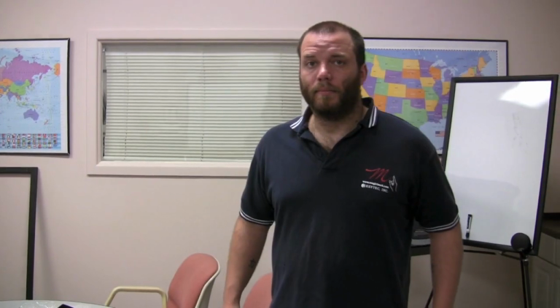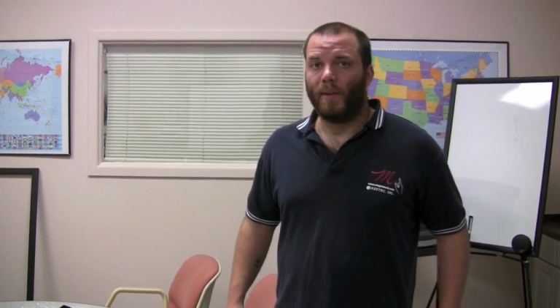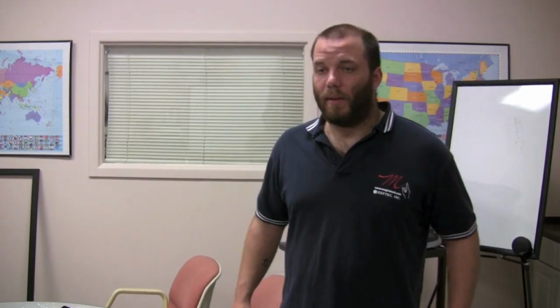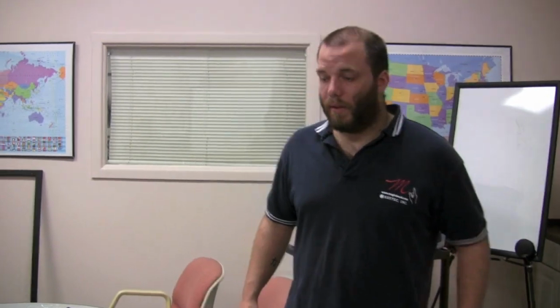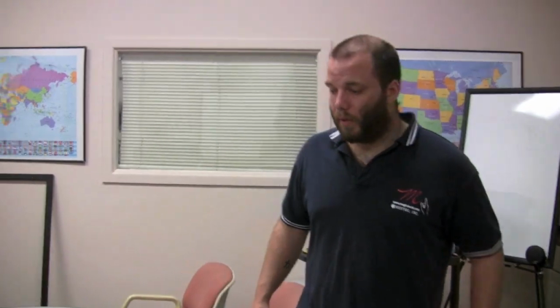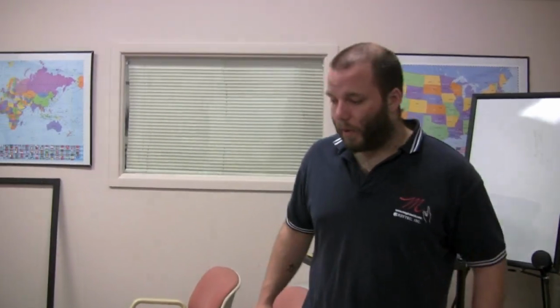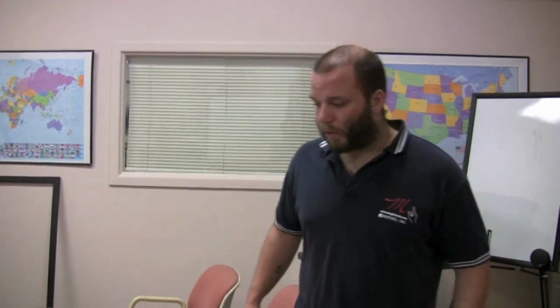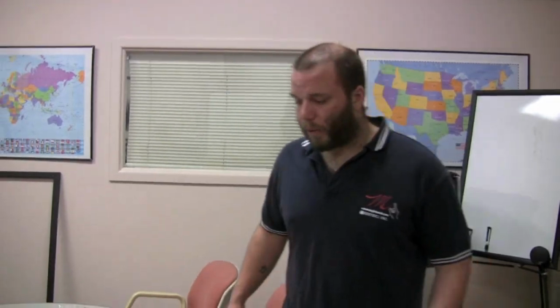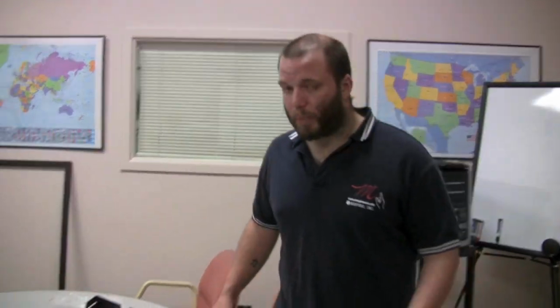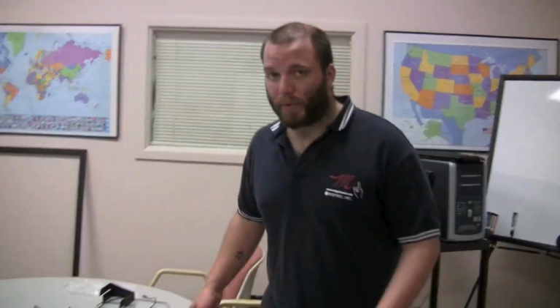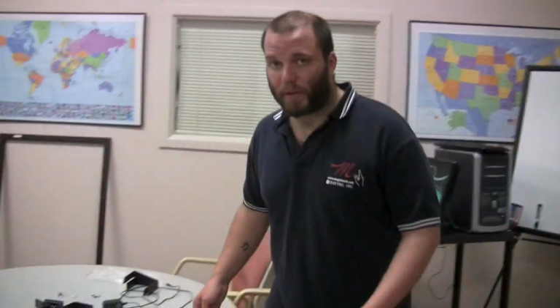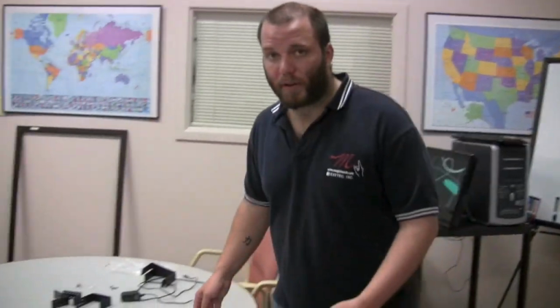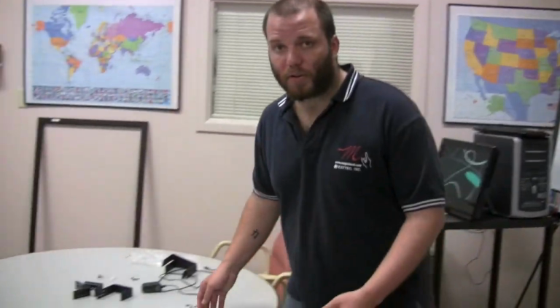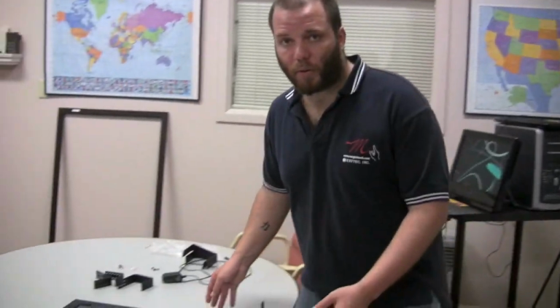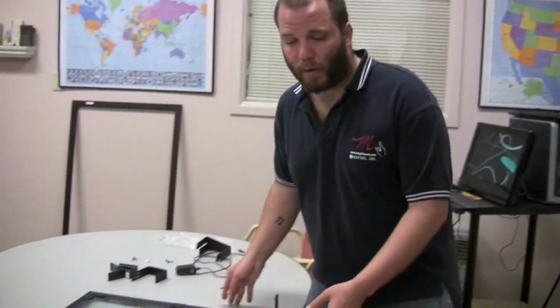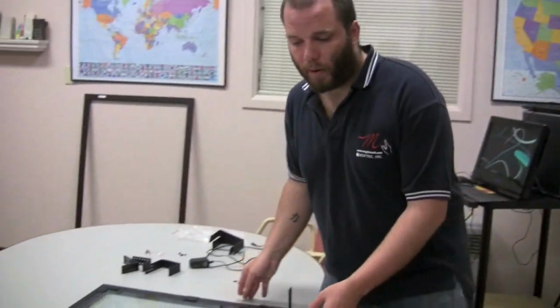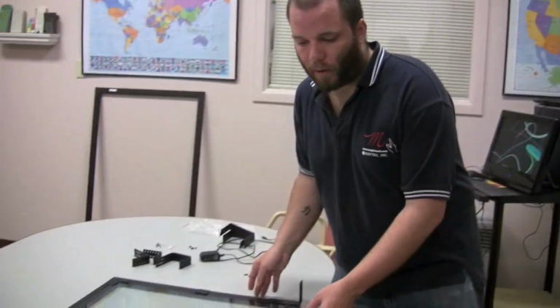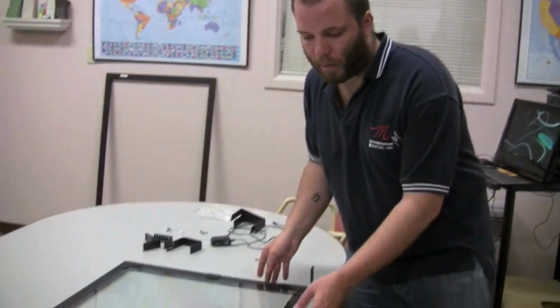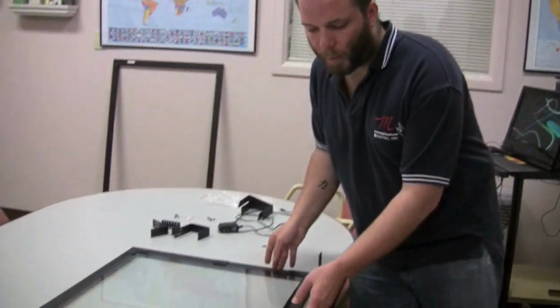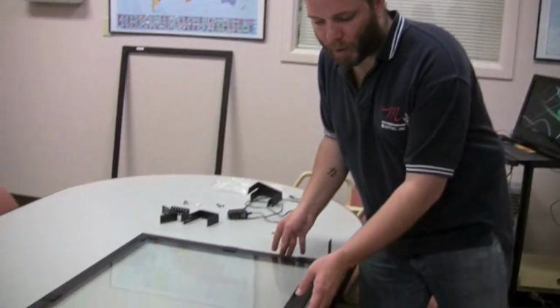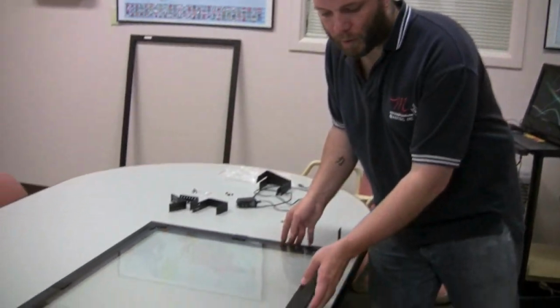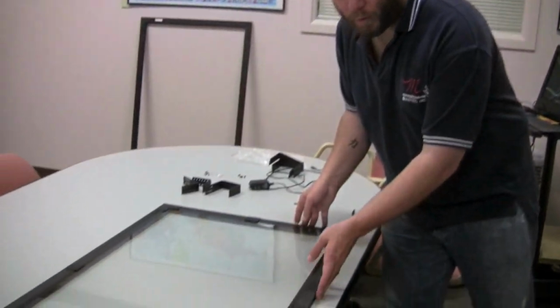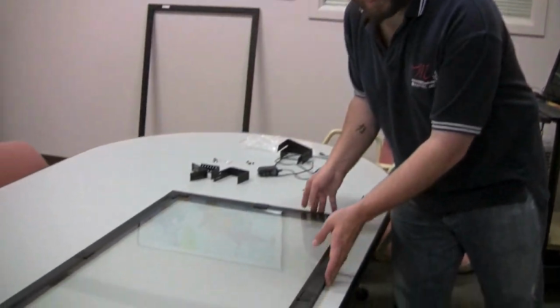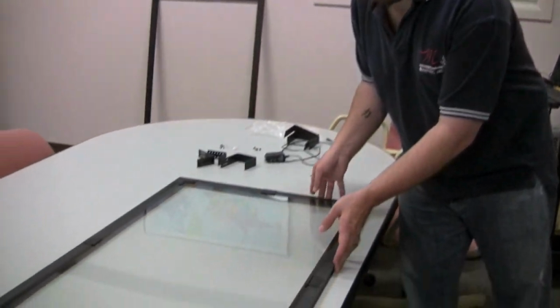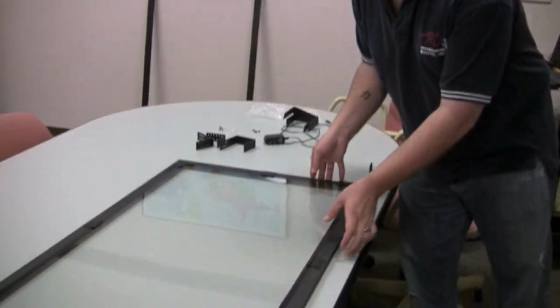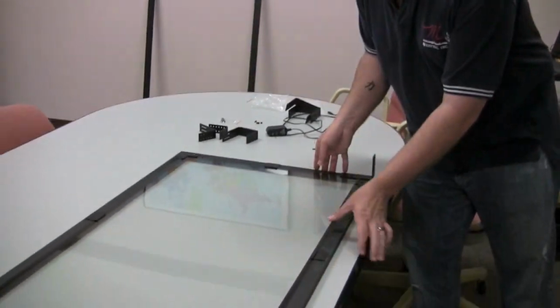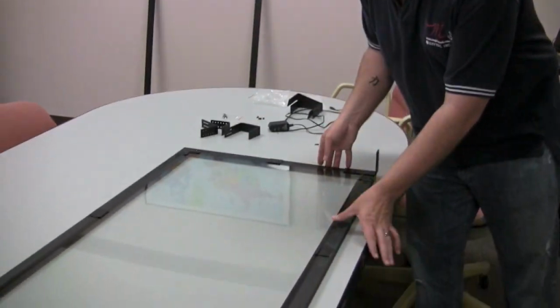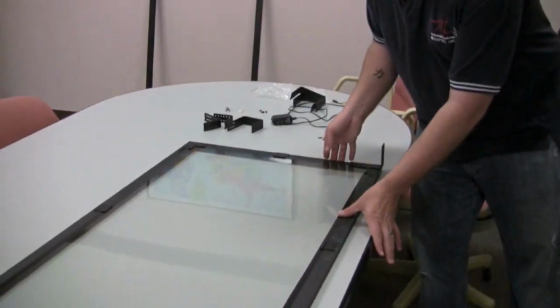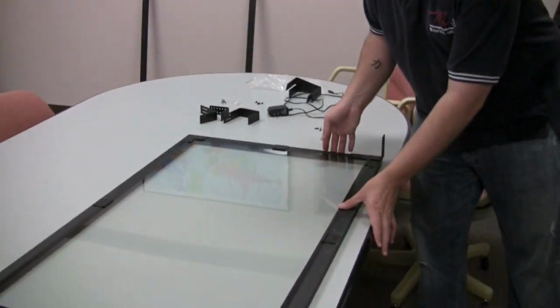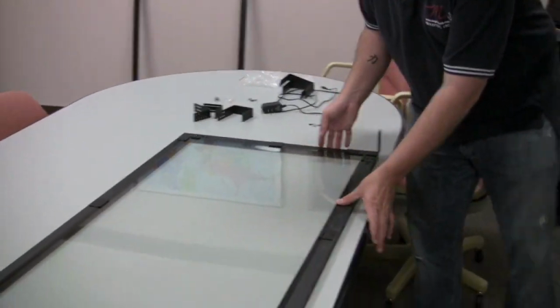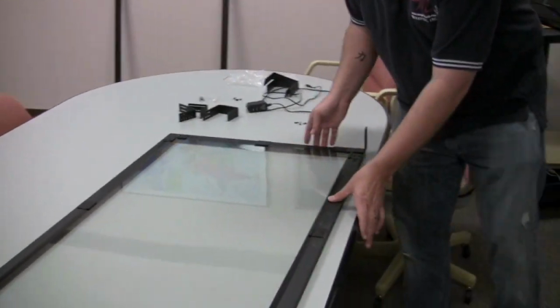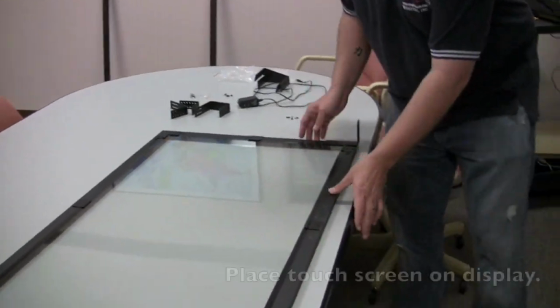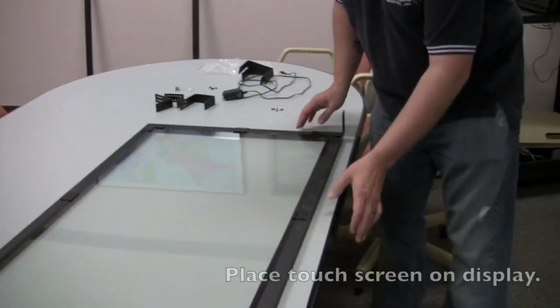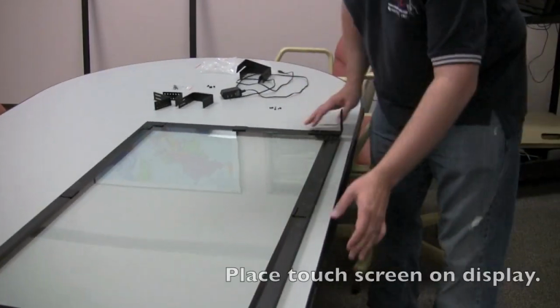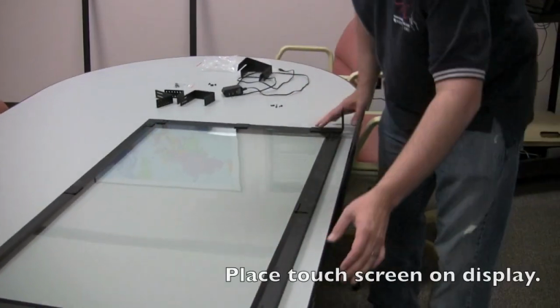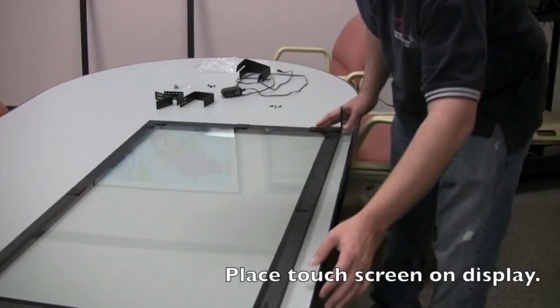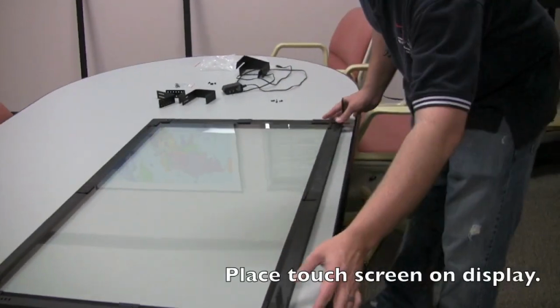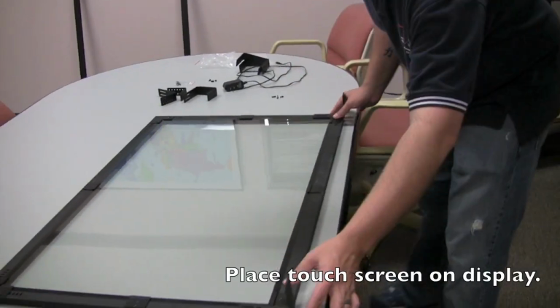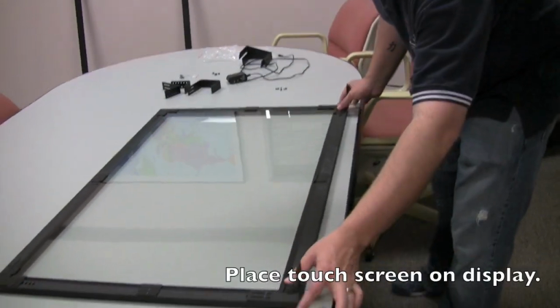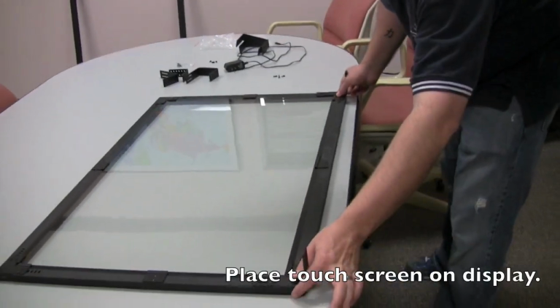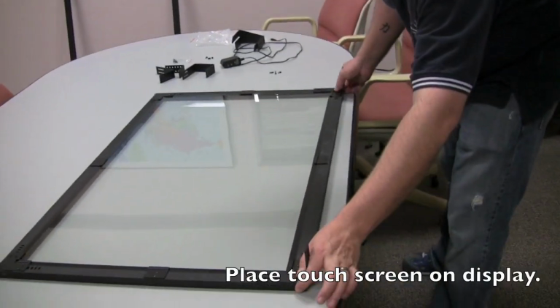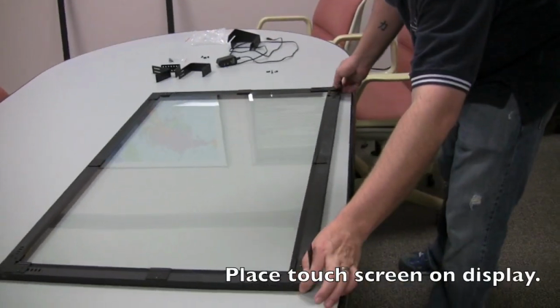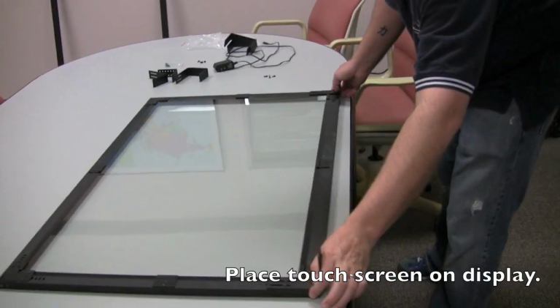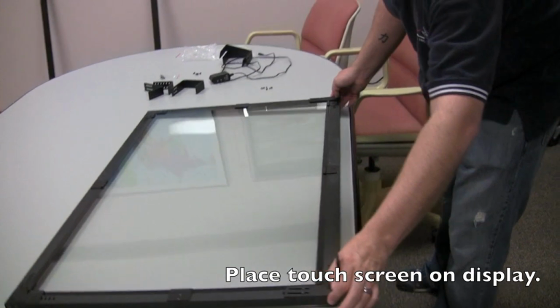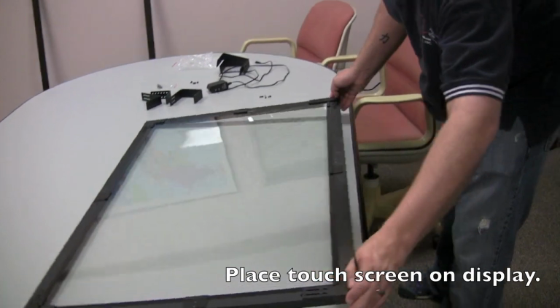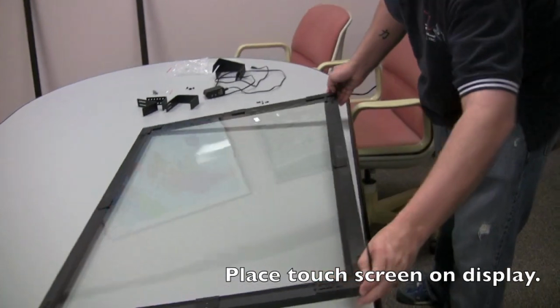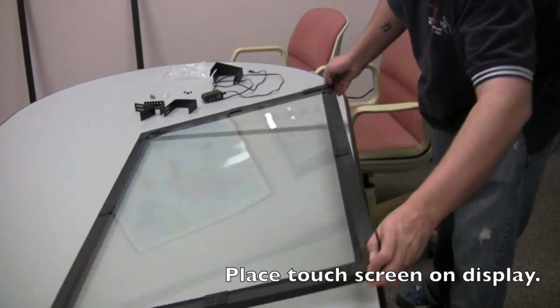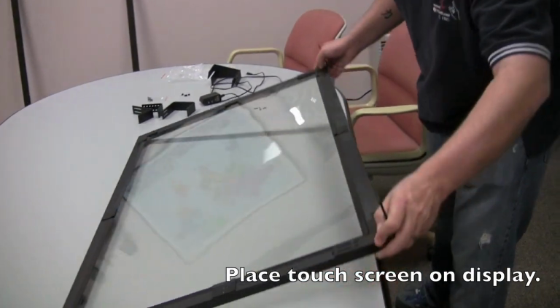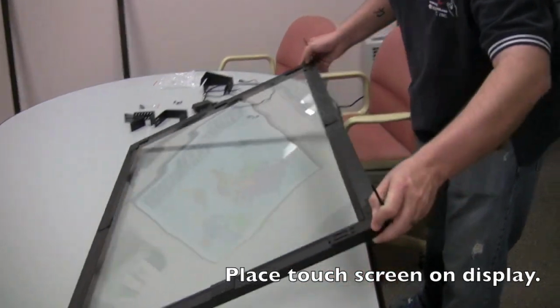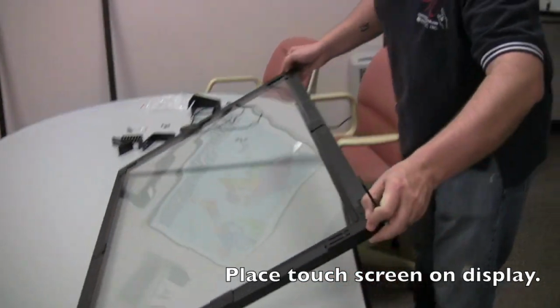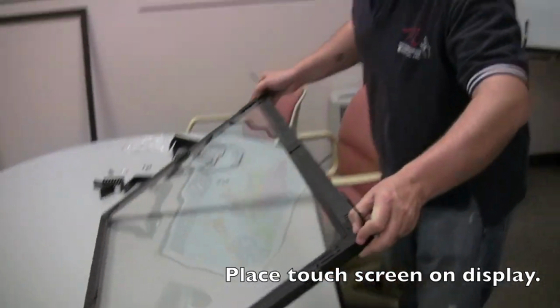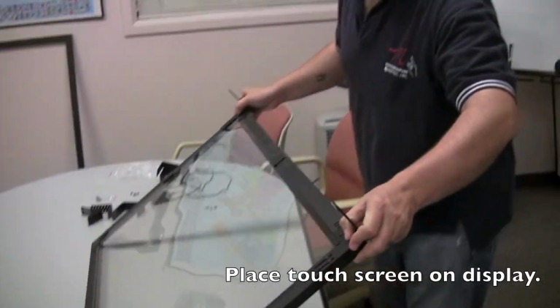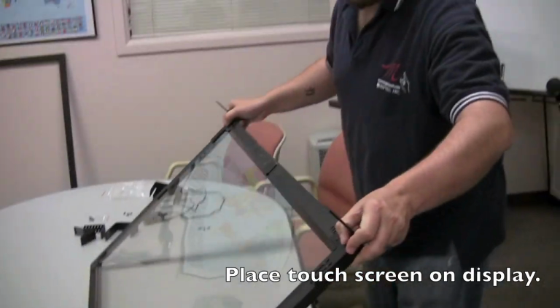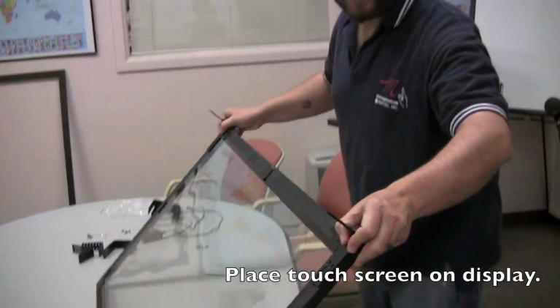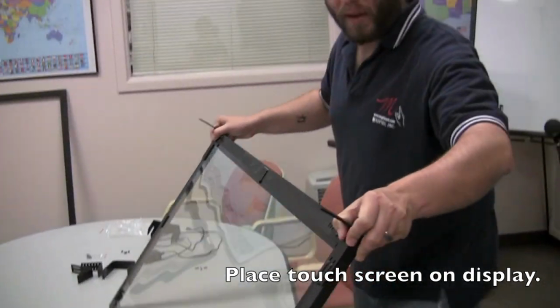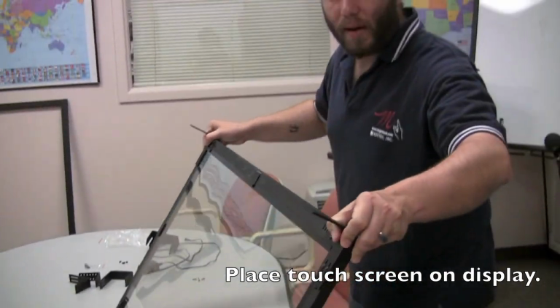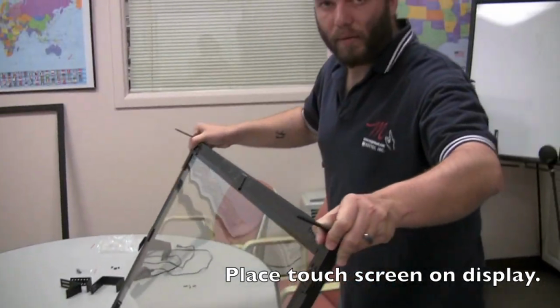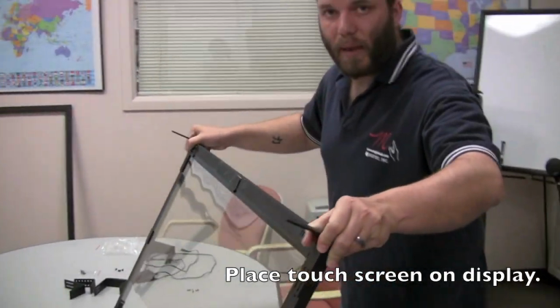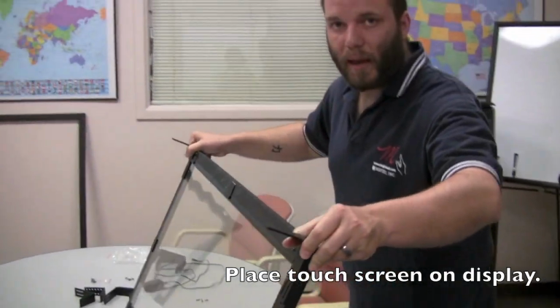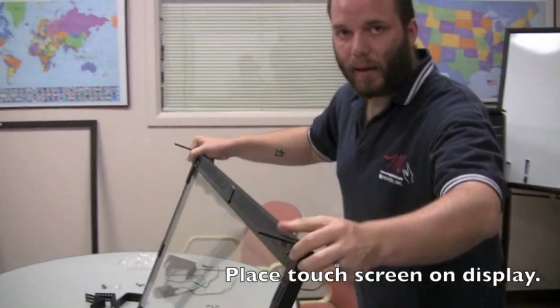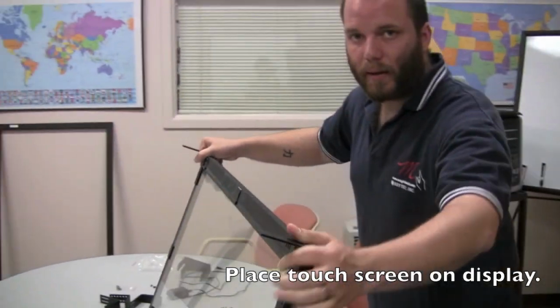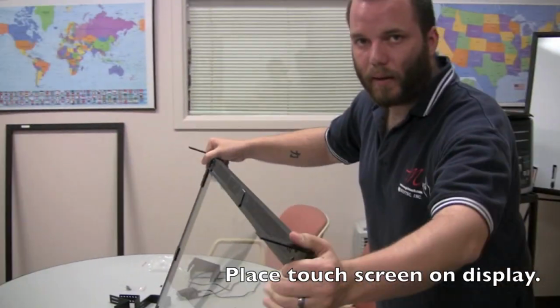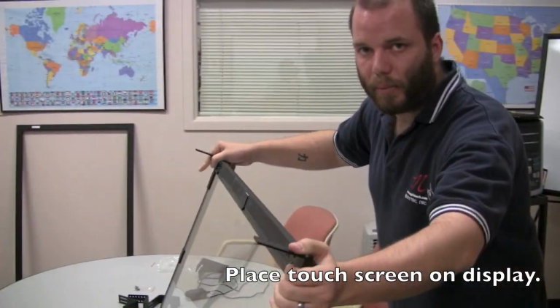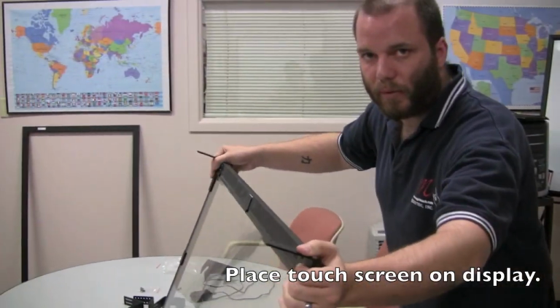You can also put the touchscreen on the monitor first and then attach the back side of the hanging clips.